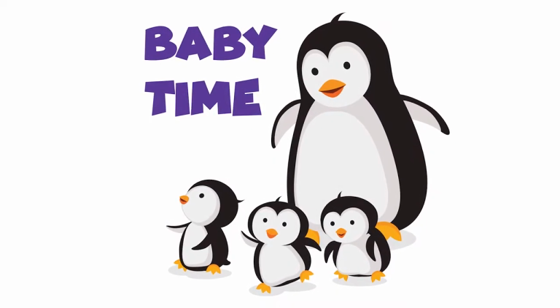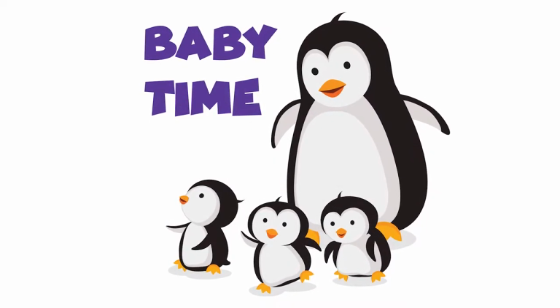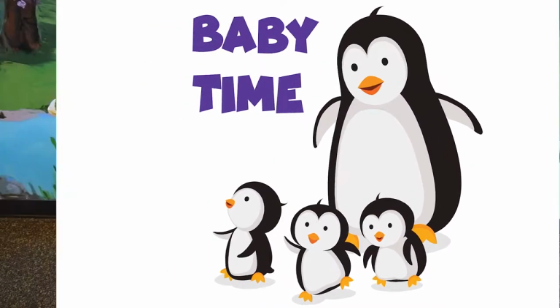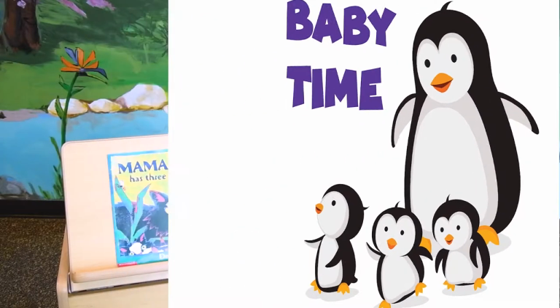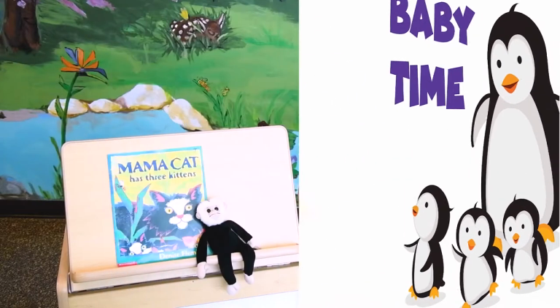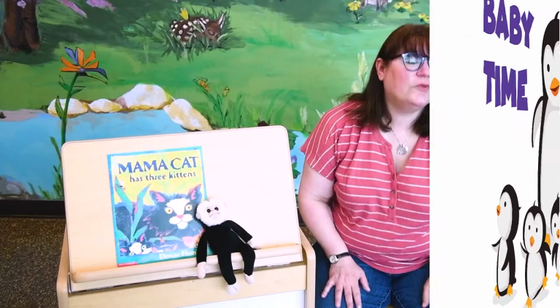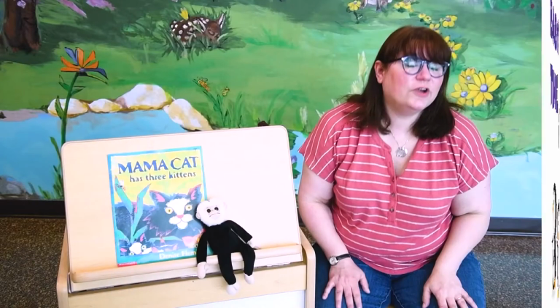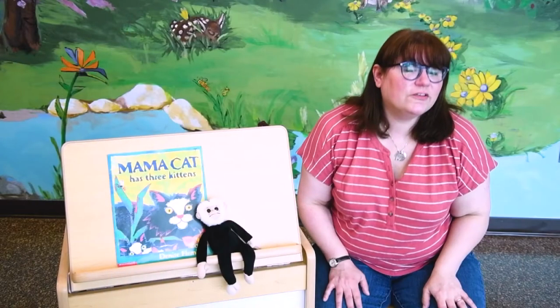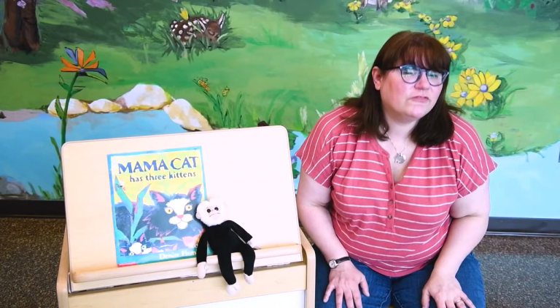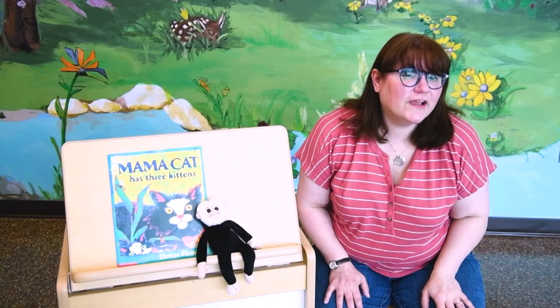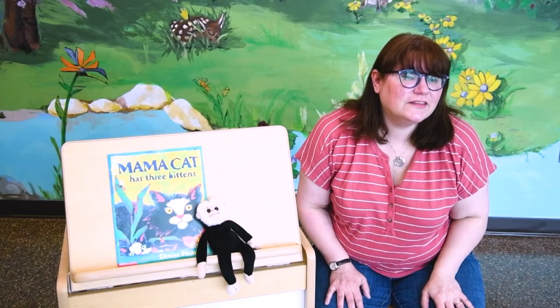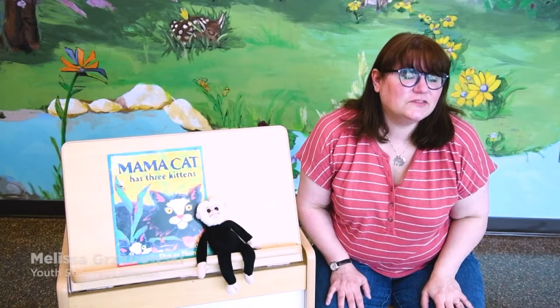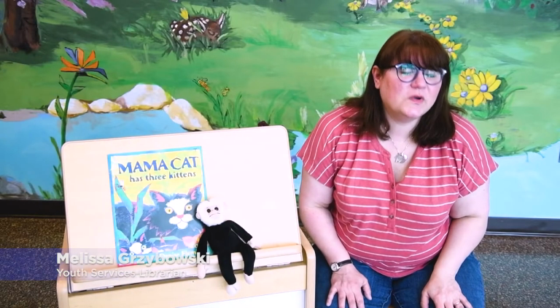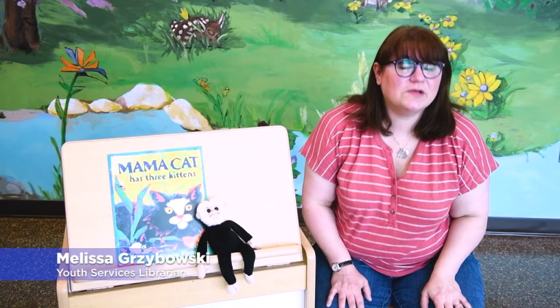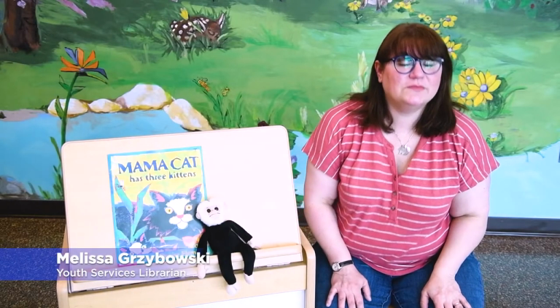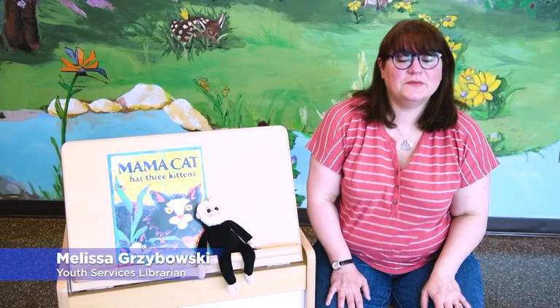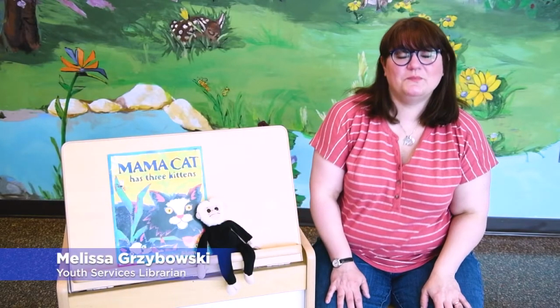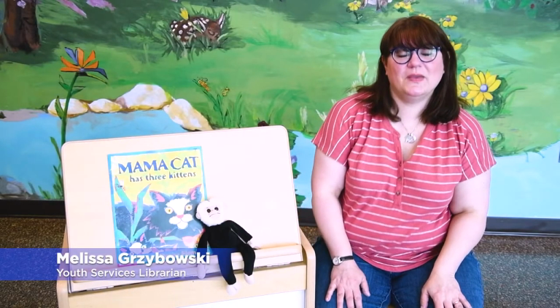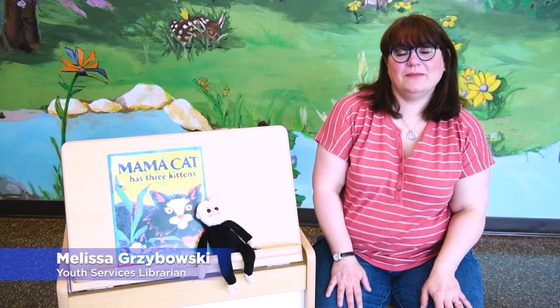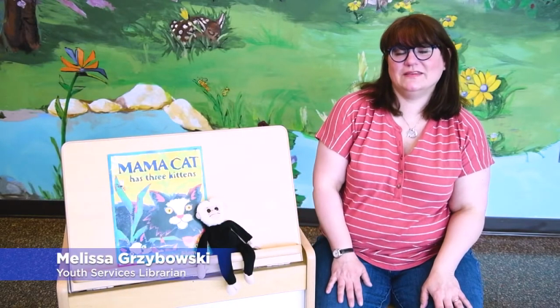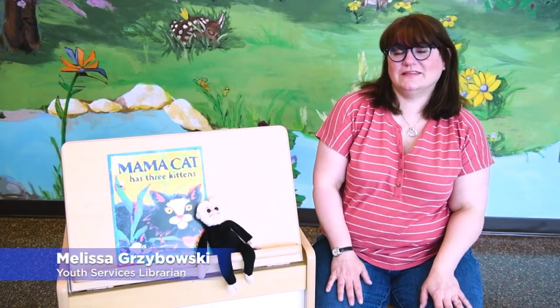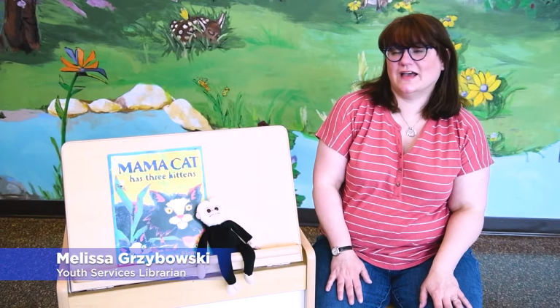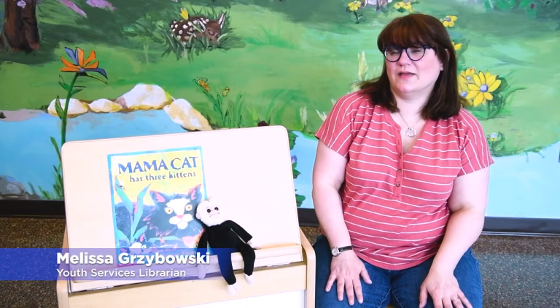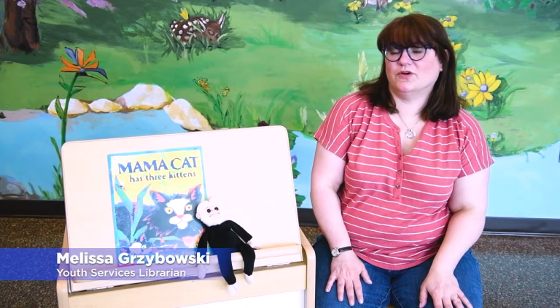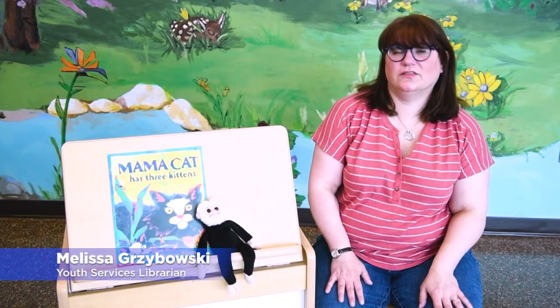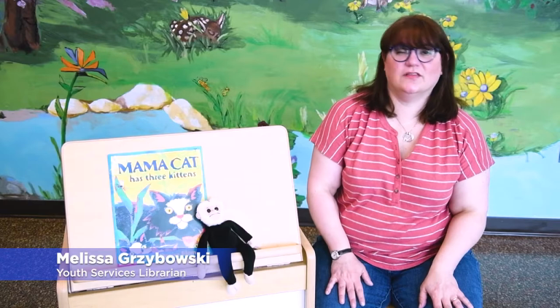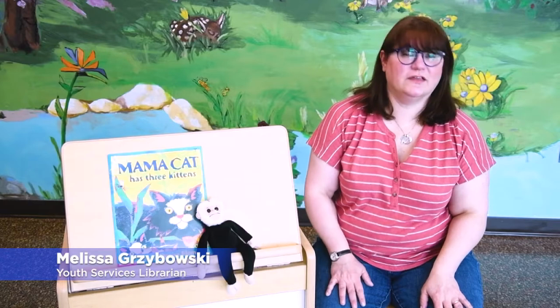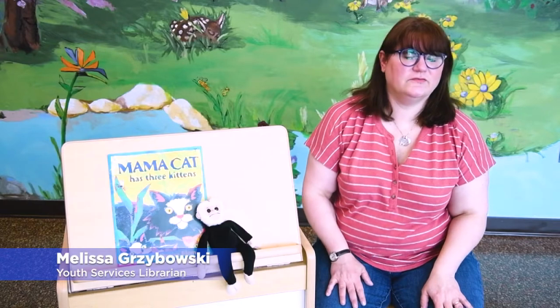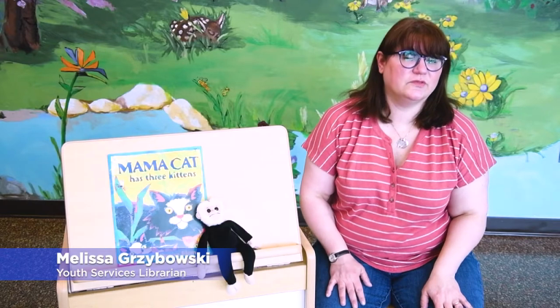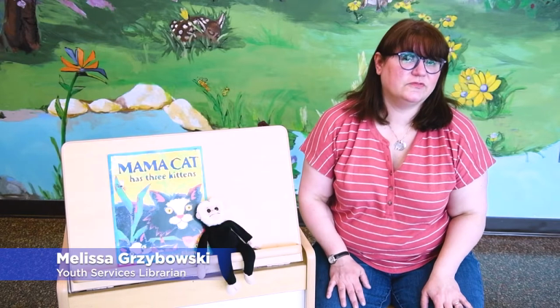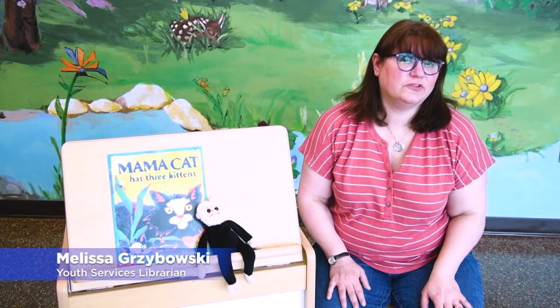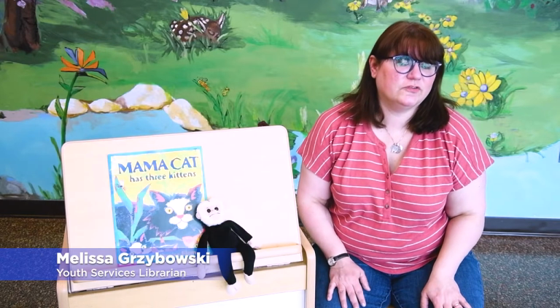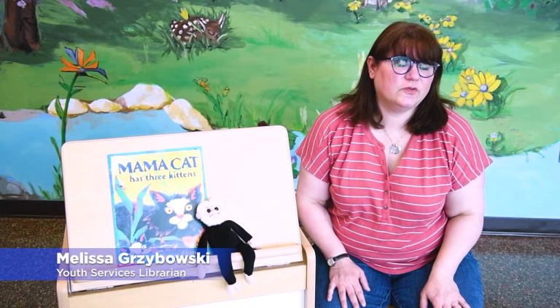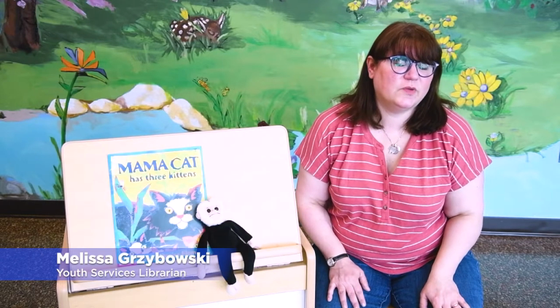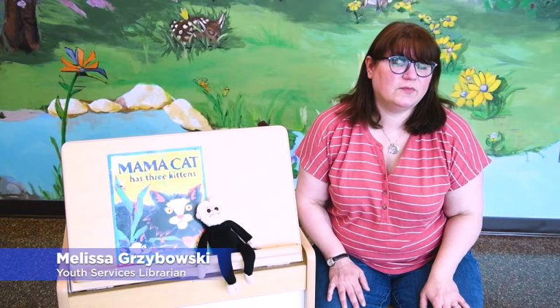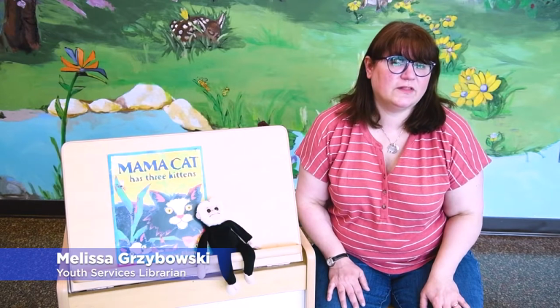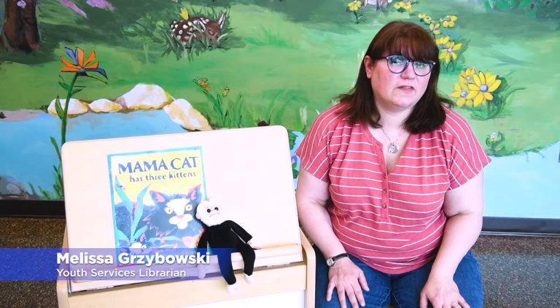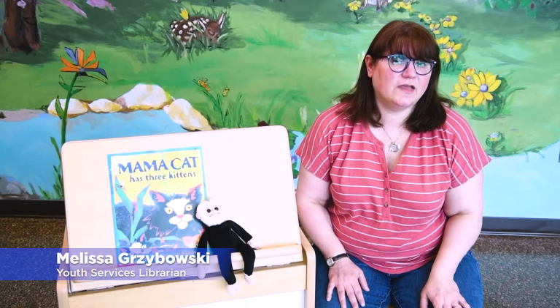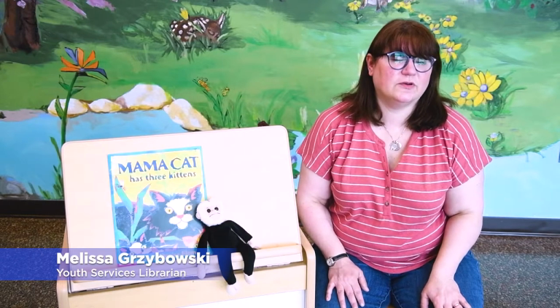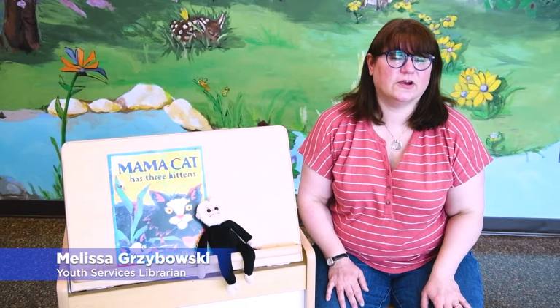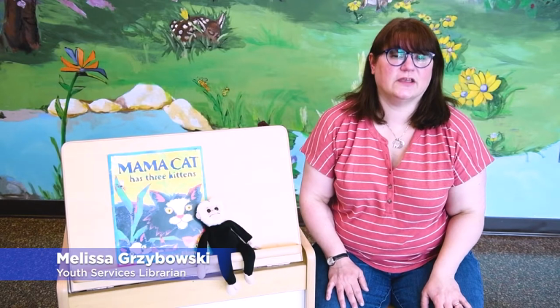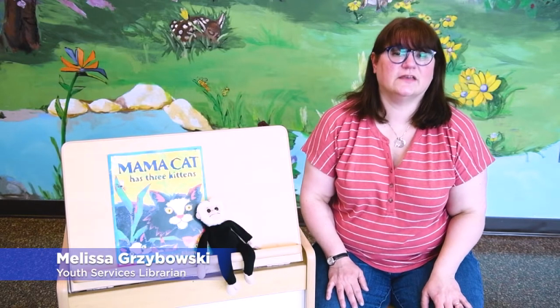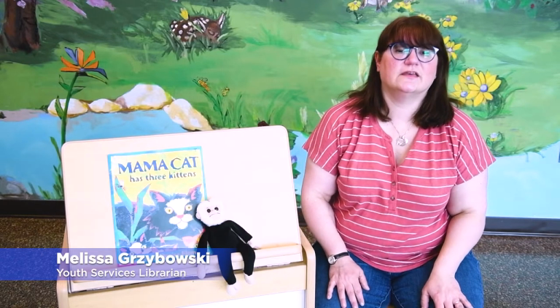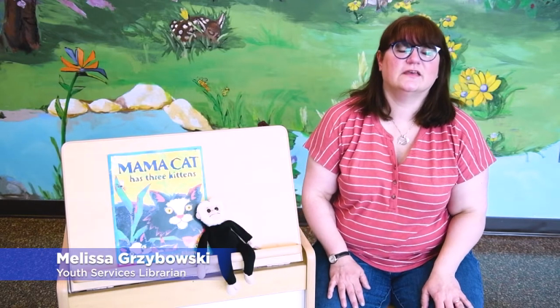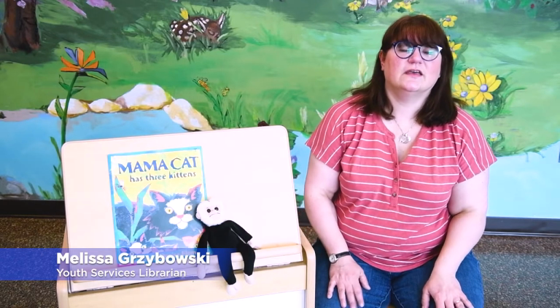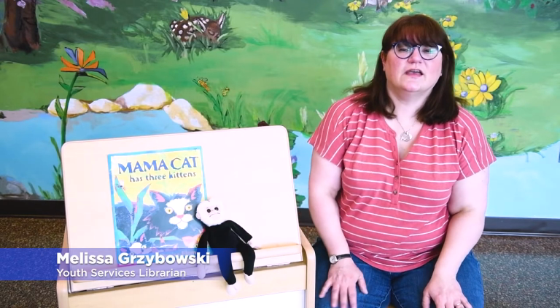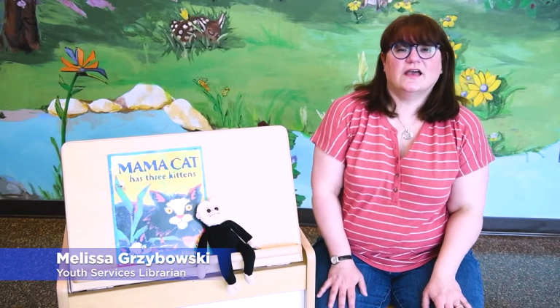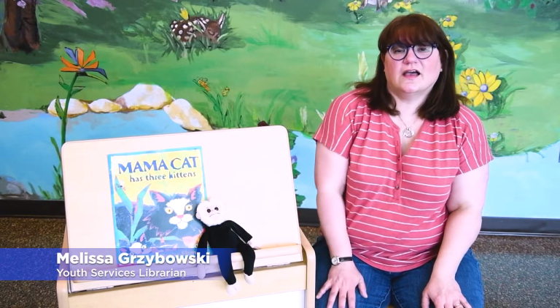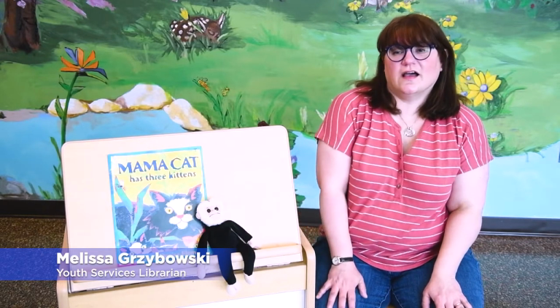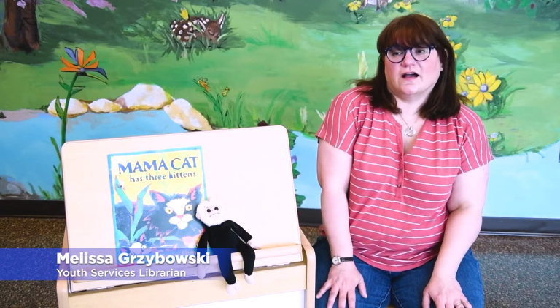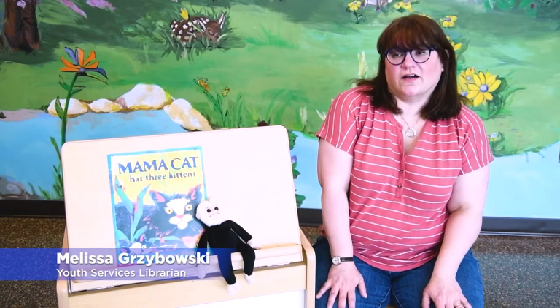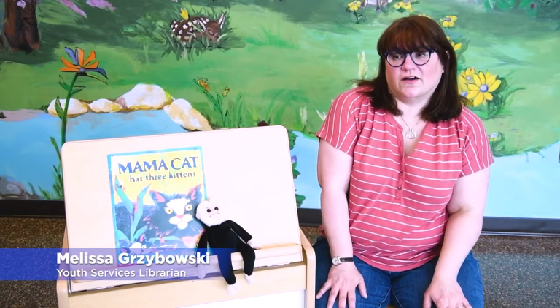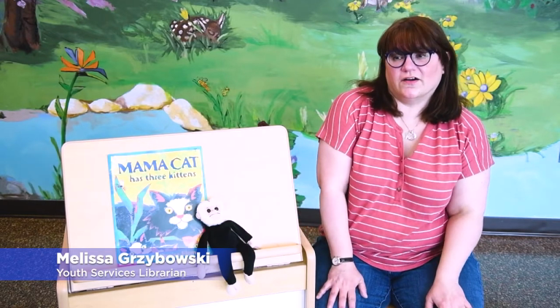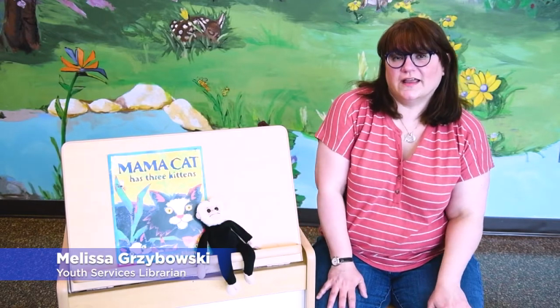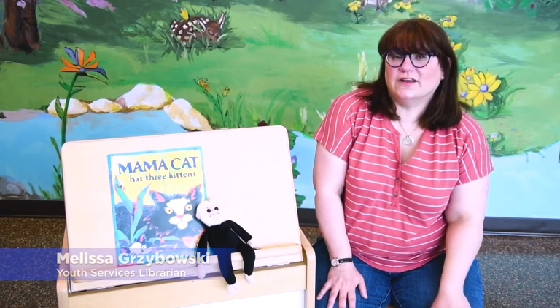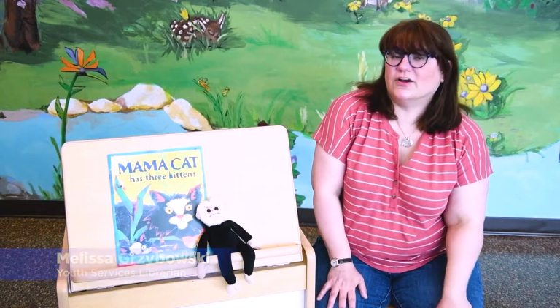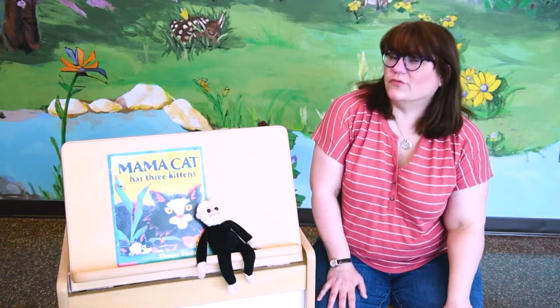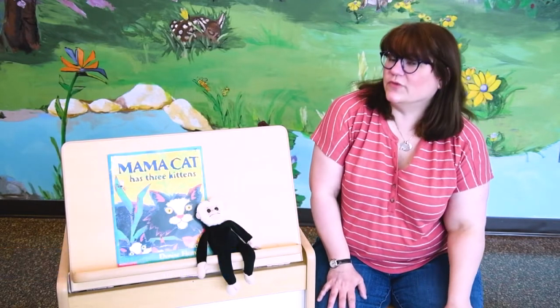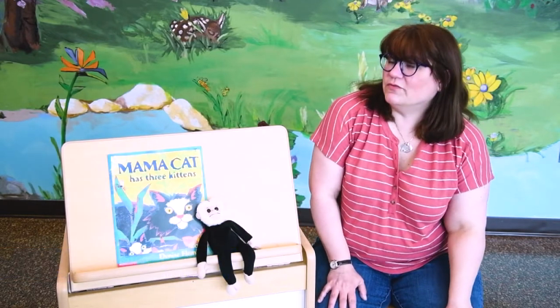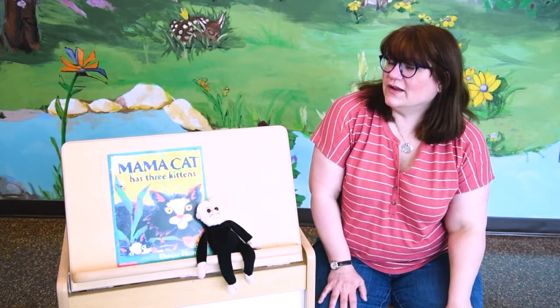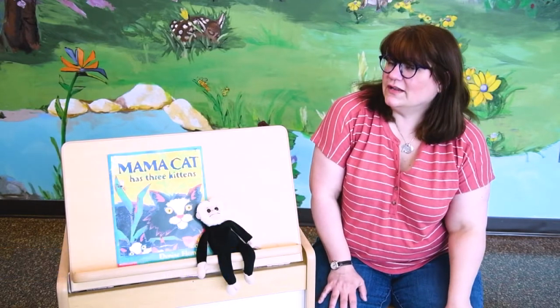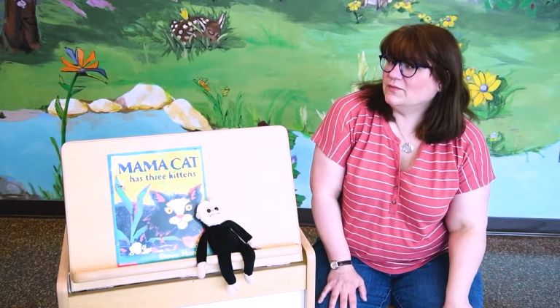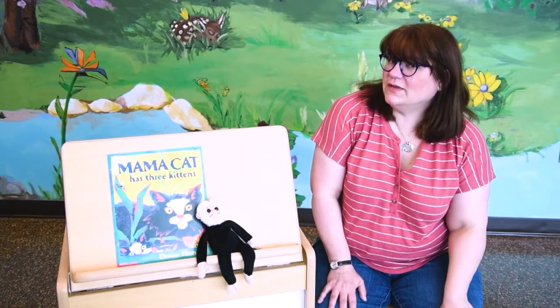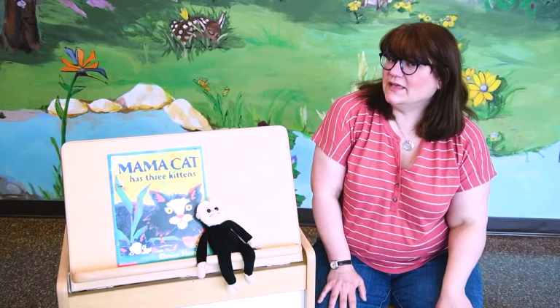Good morning, friends! Welcome to Baby Time Online from the Pflugerville Public Library. All right, are we ready to begin?